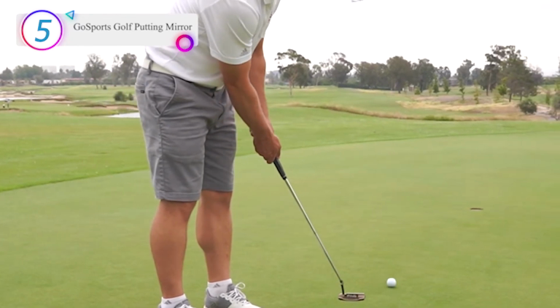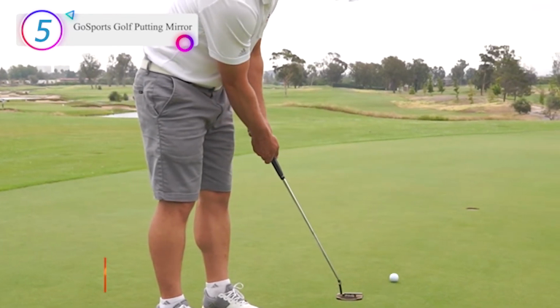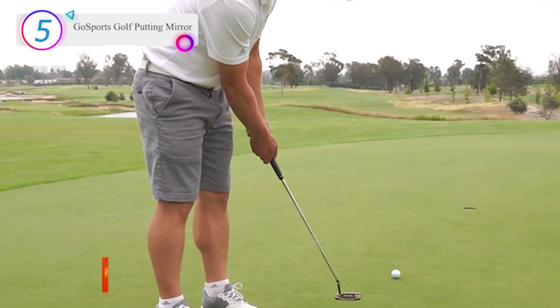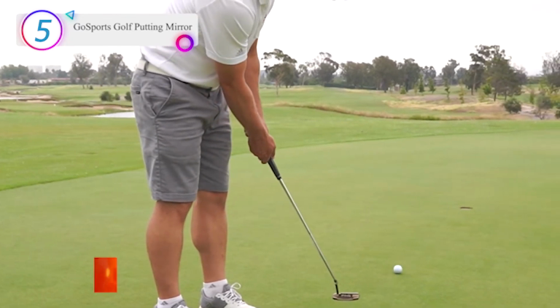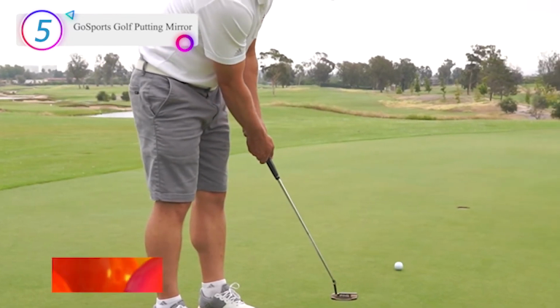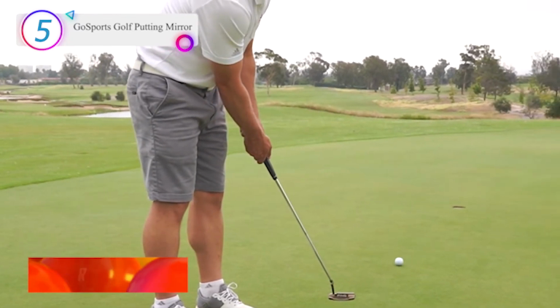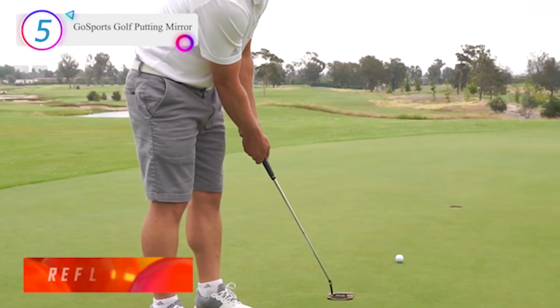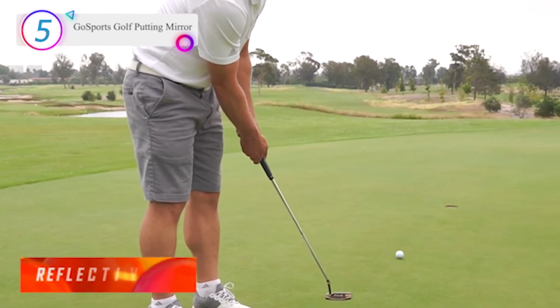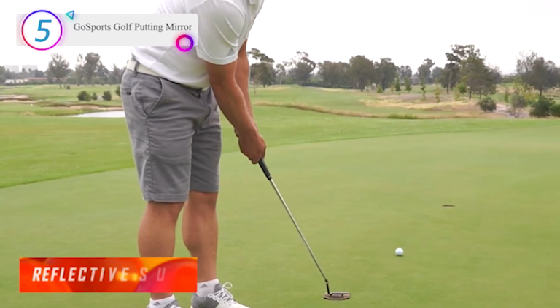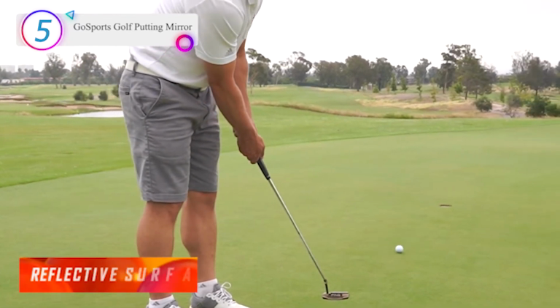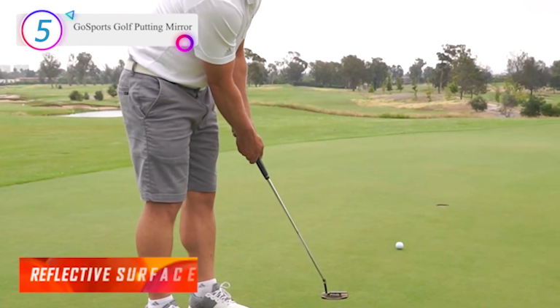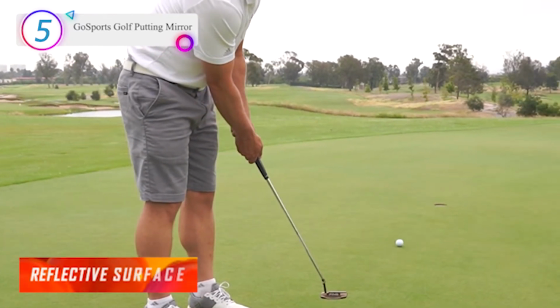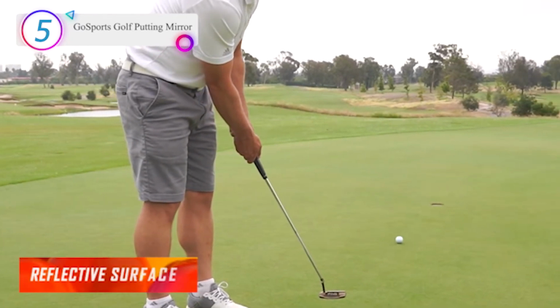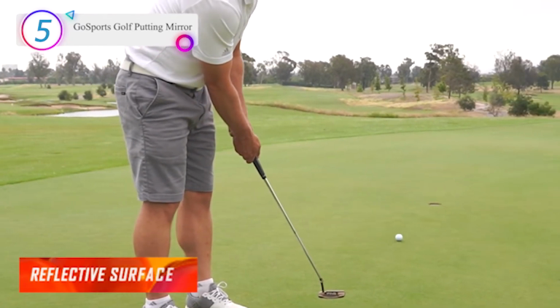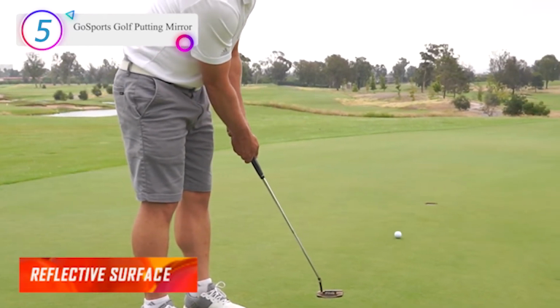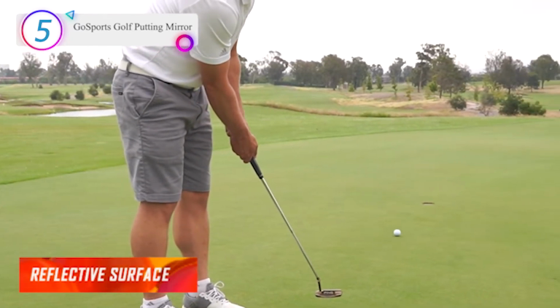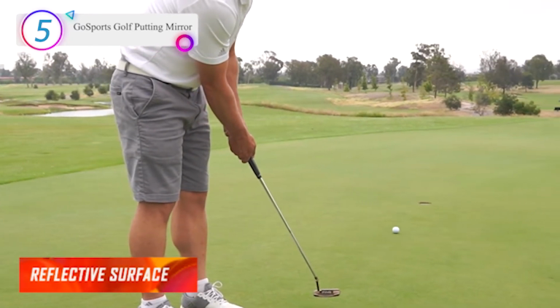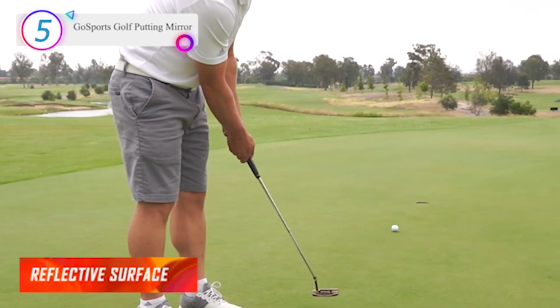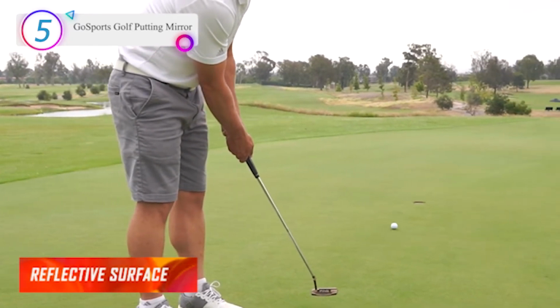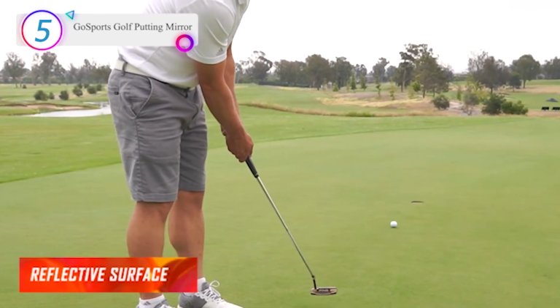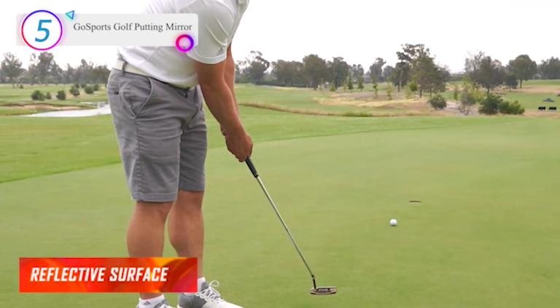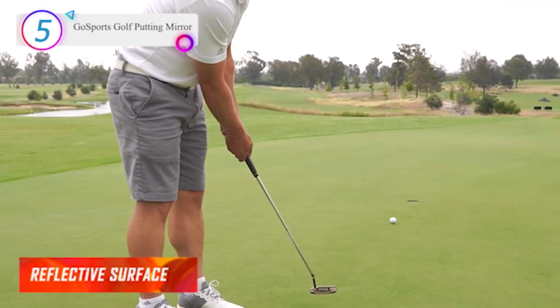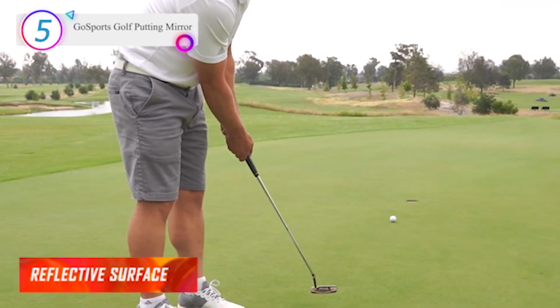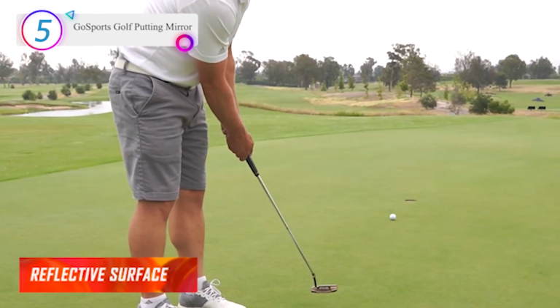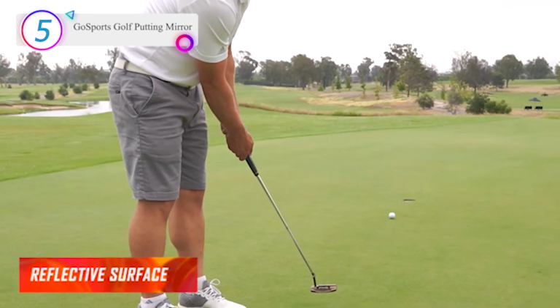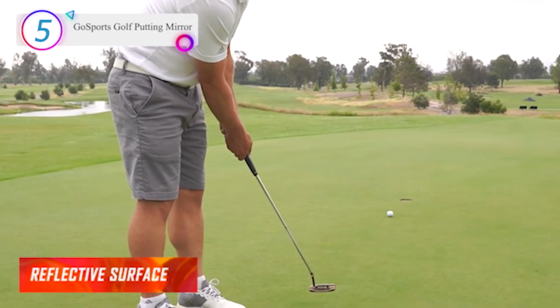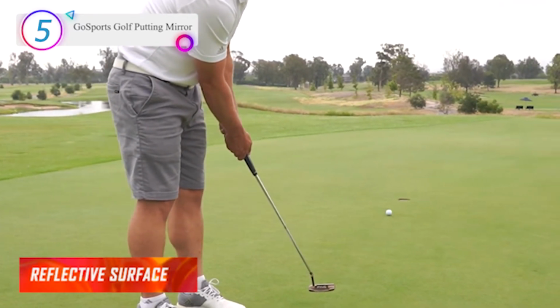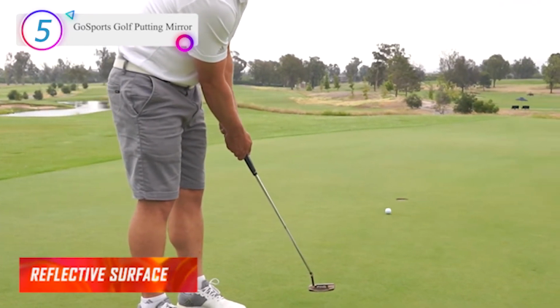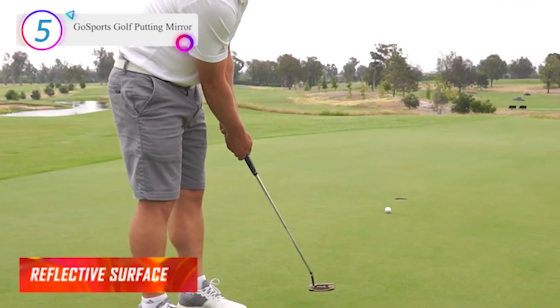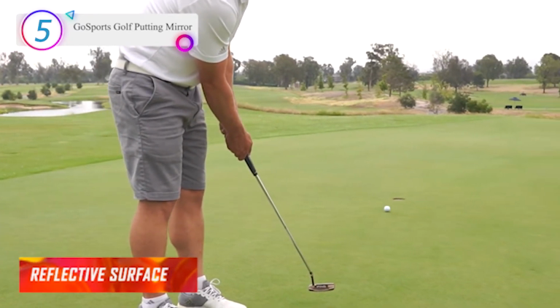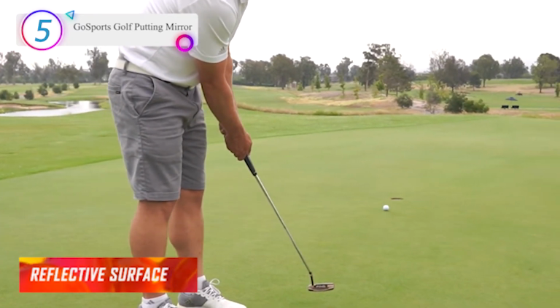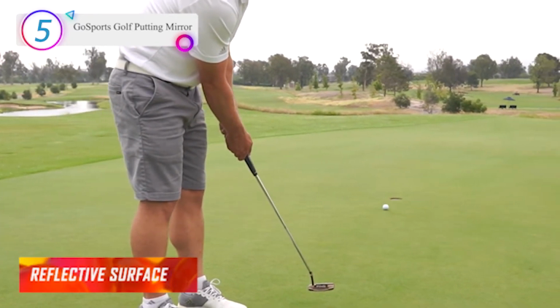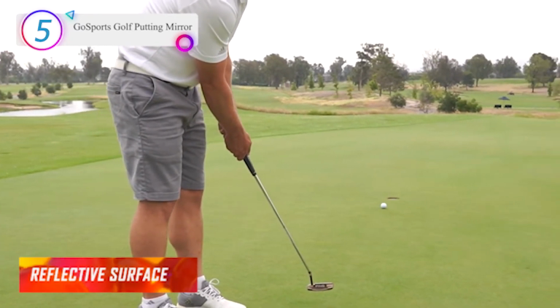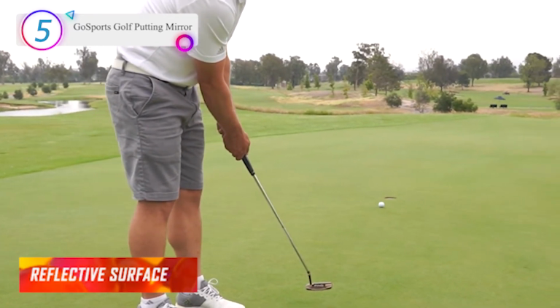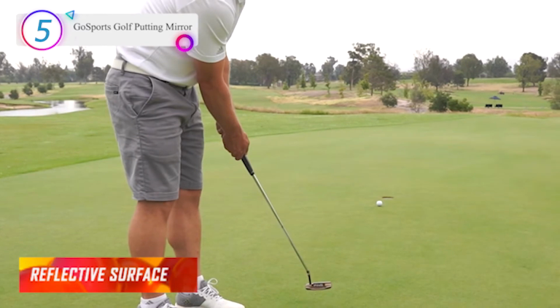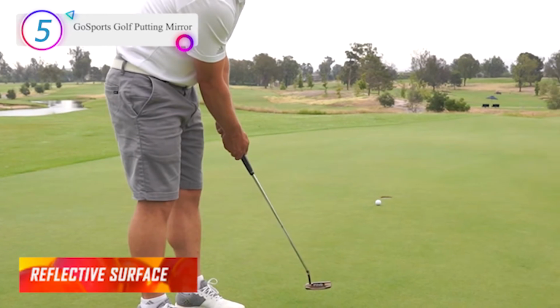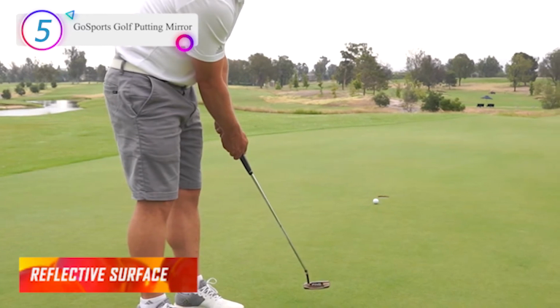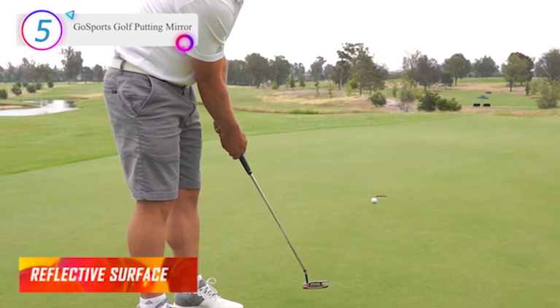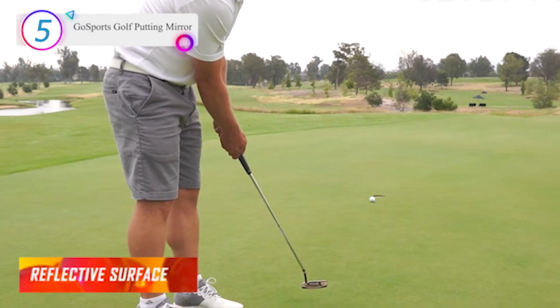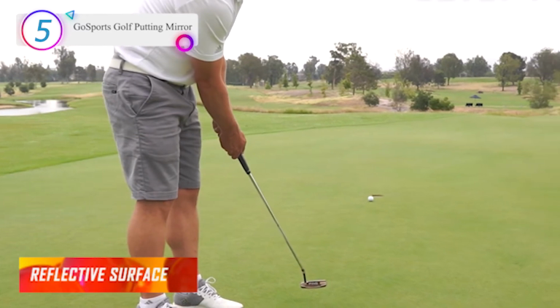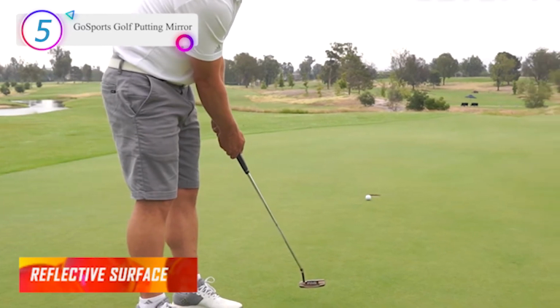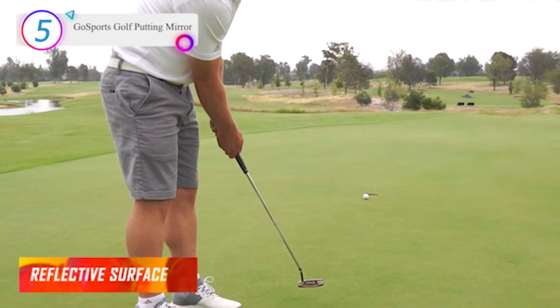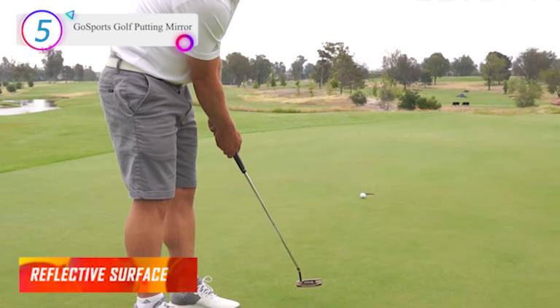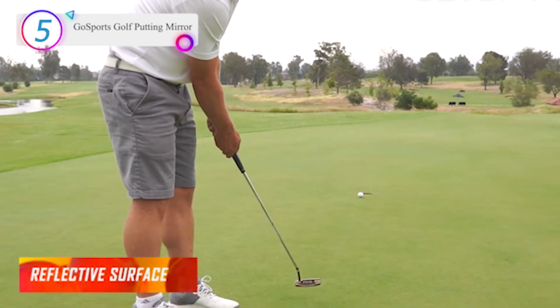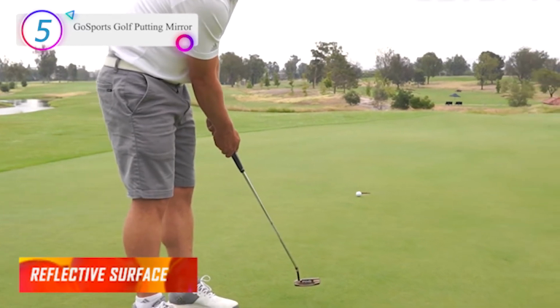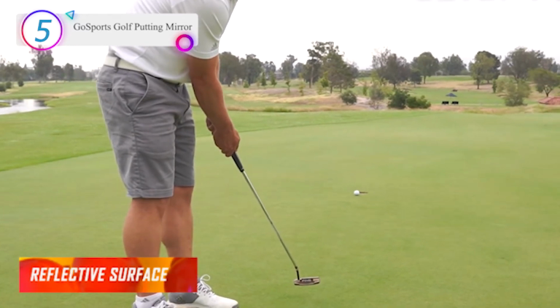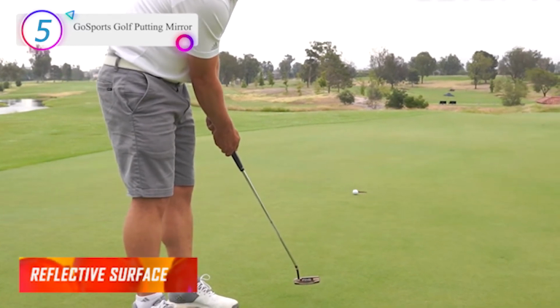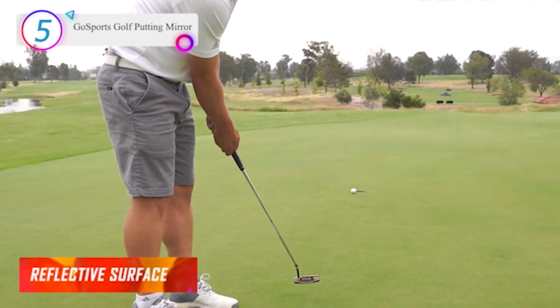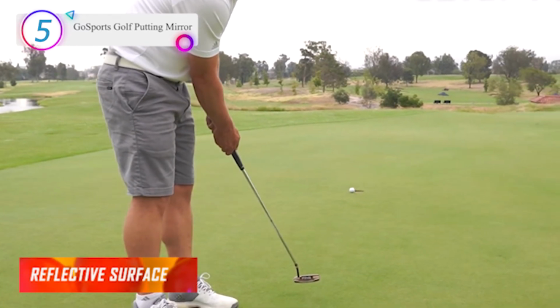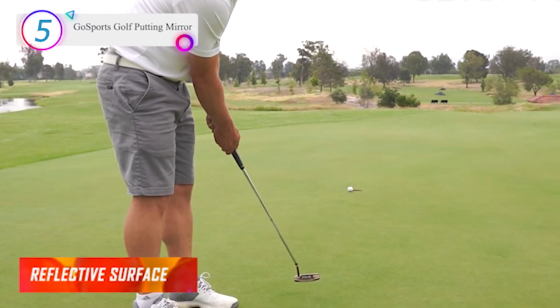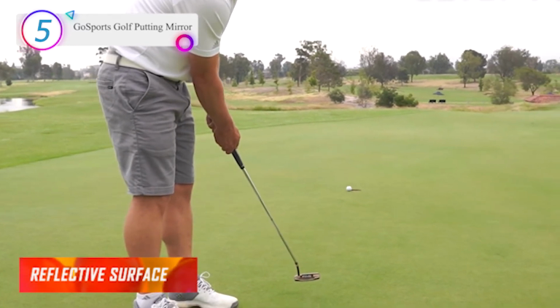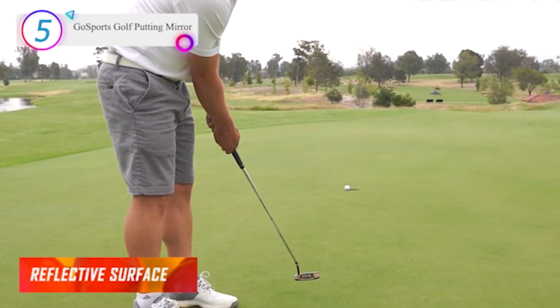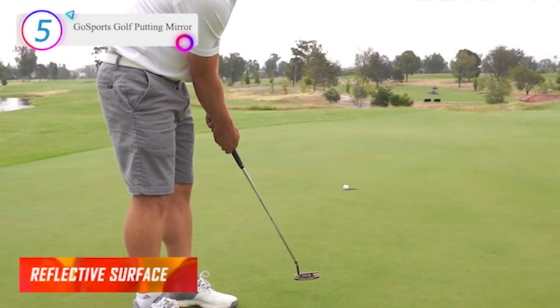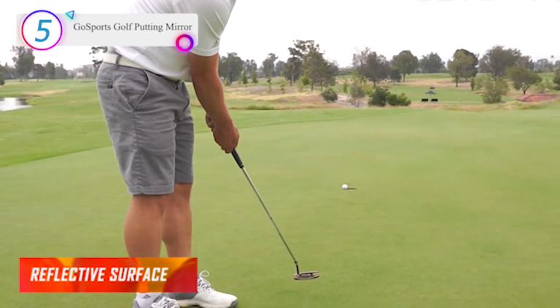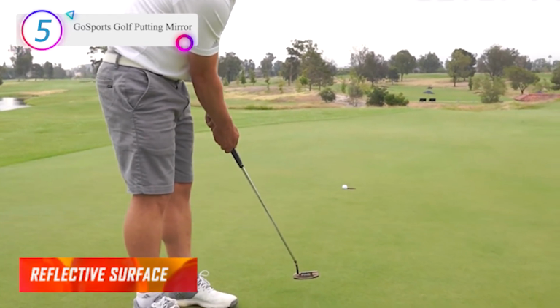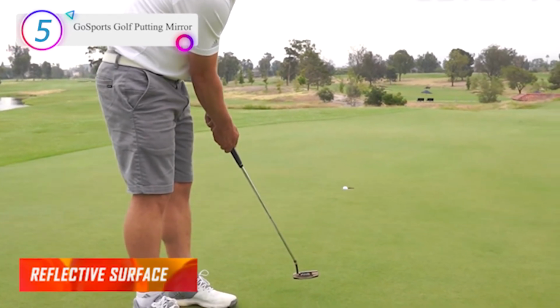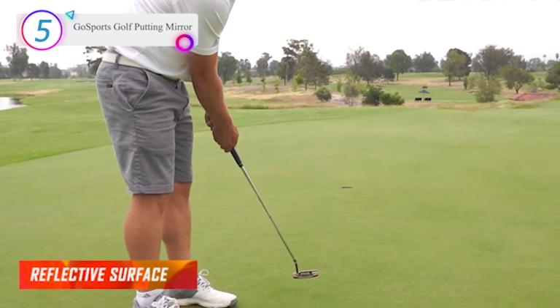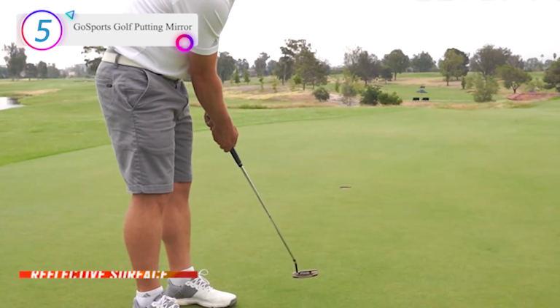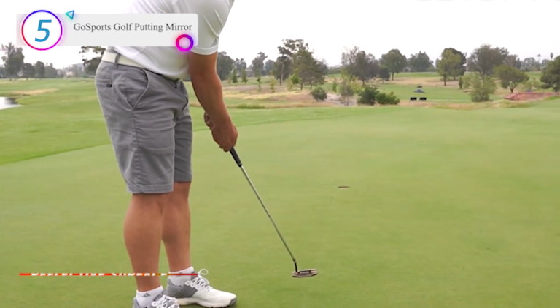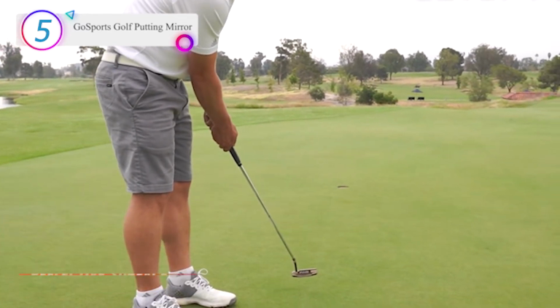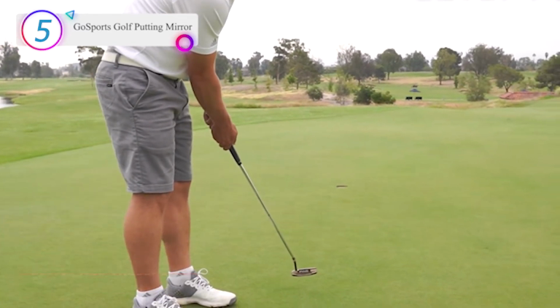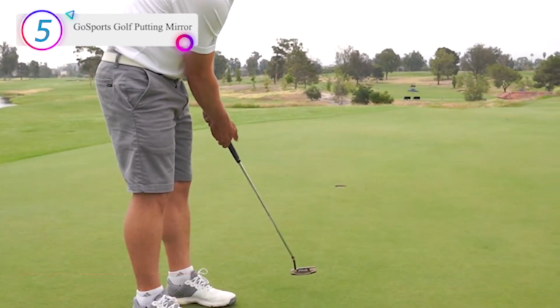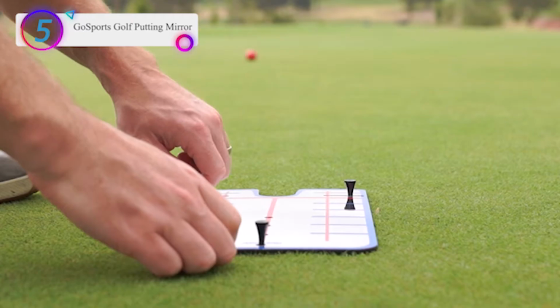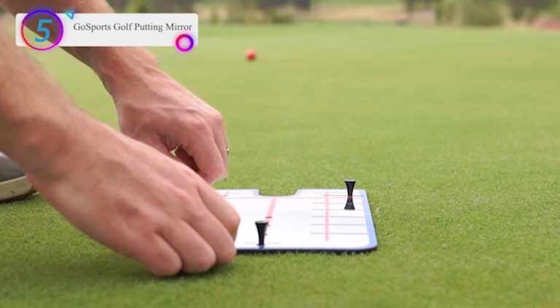Holes for tees allow you to insert tees at the front fork gate drill or towards the back for backswing control. This is a U.S. patented product.